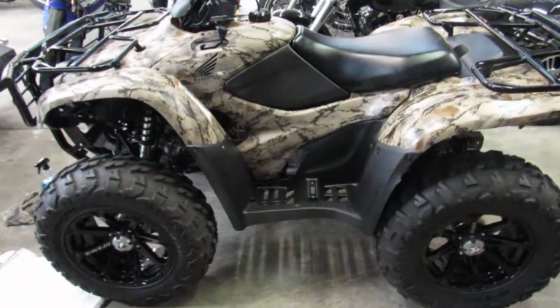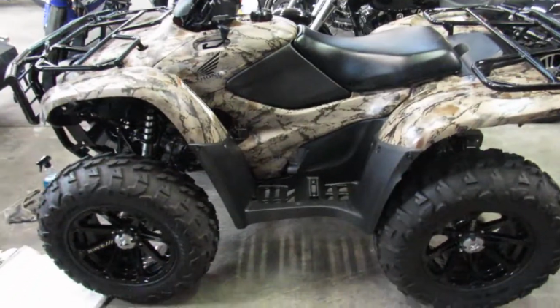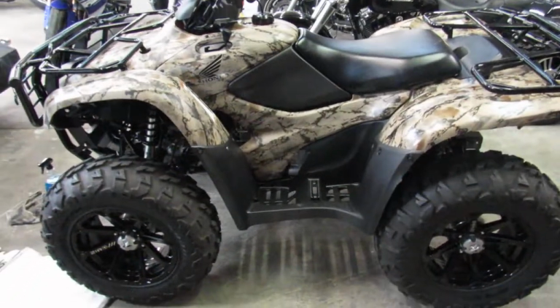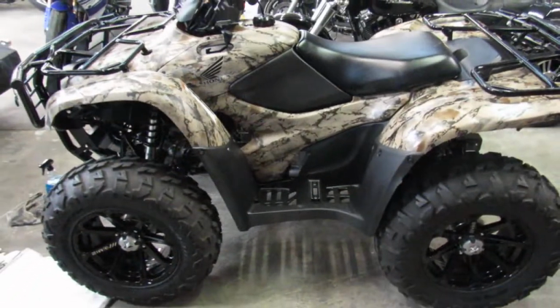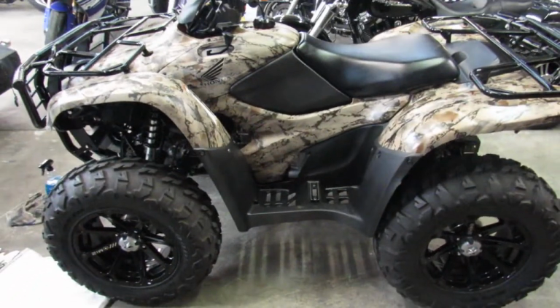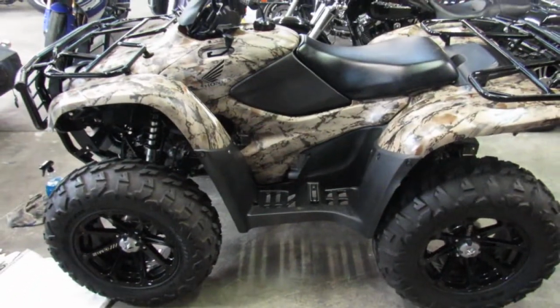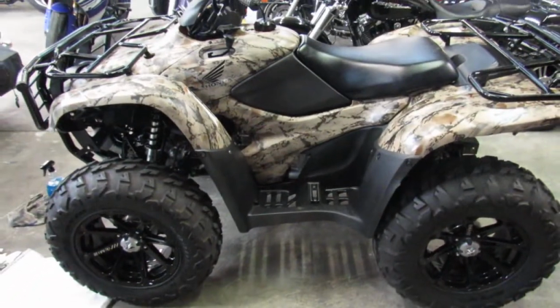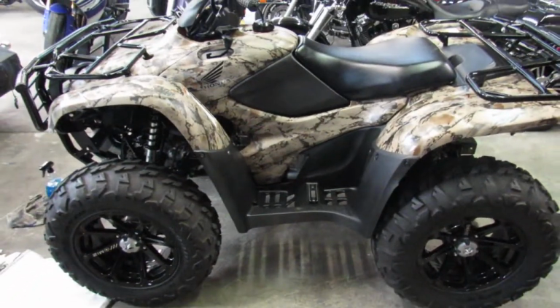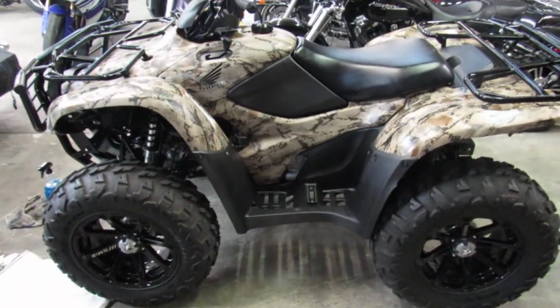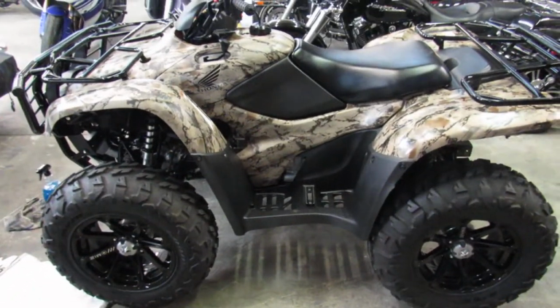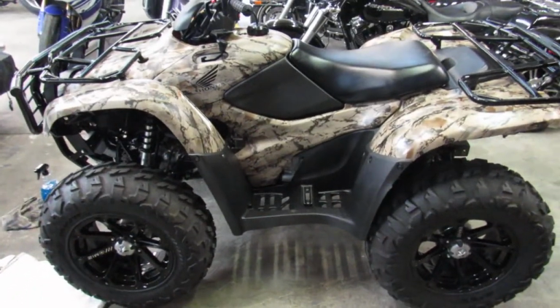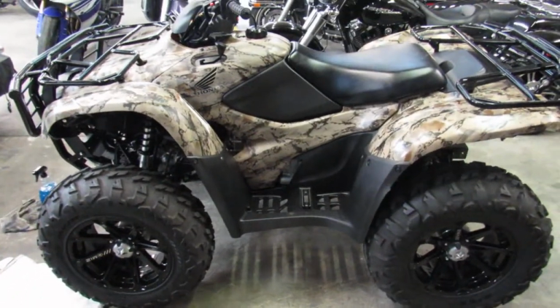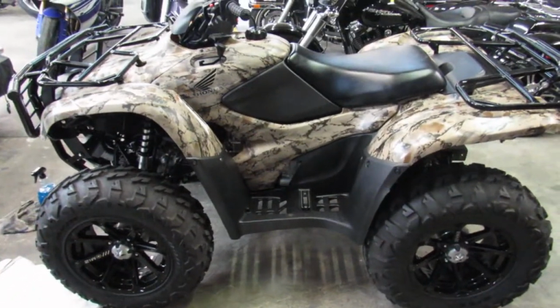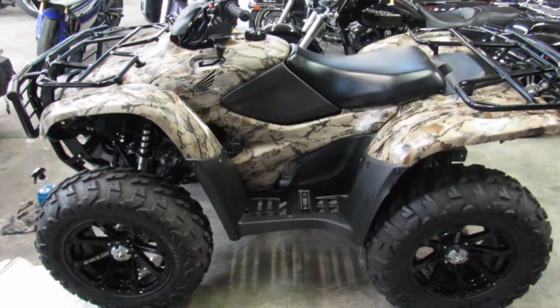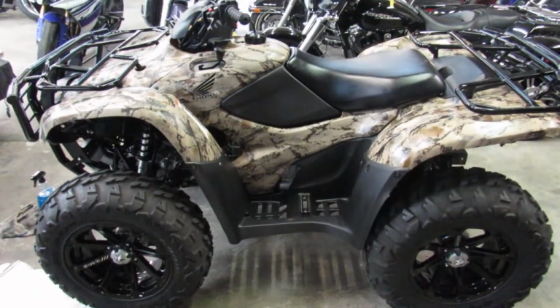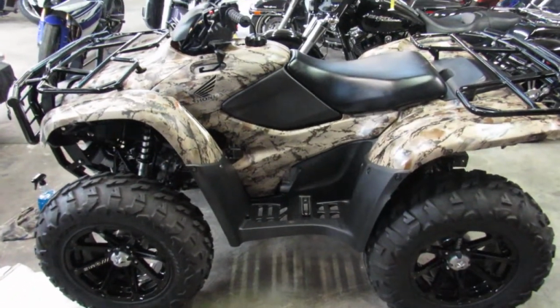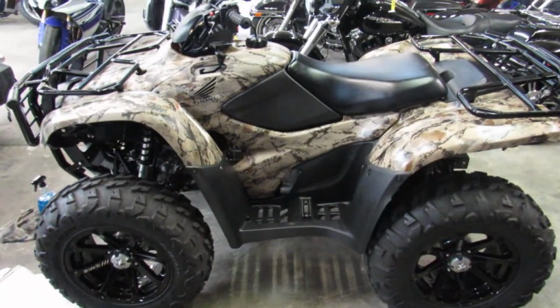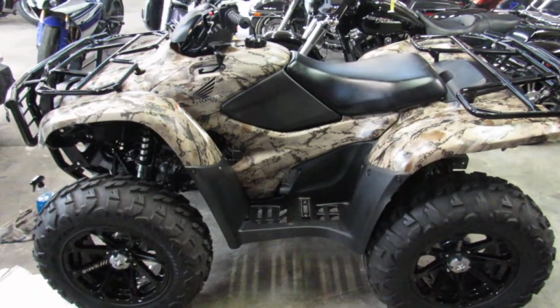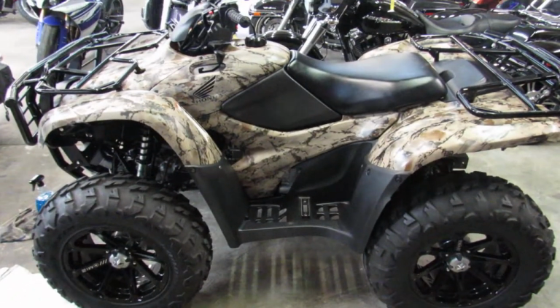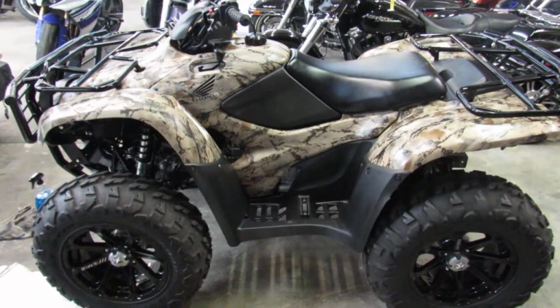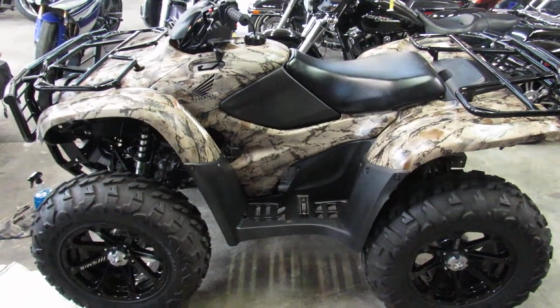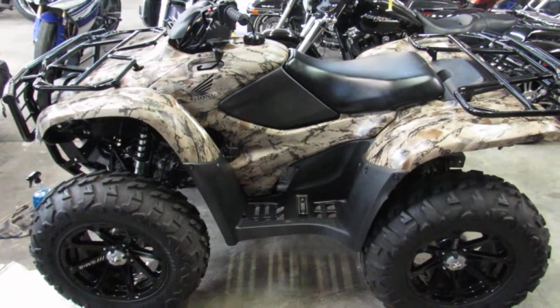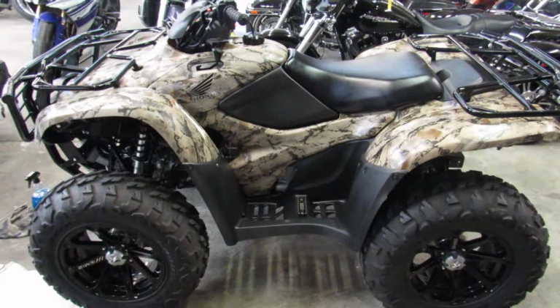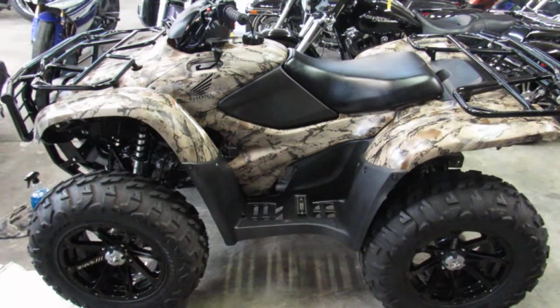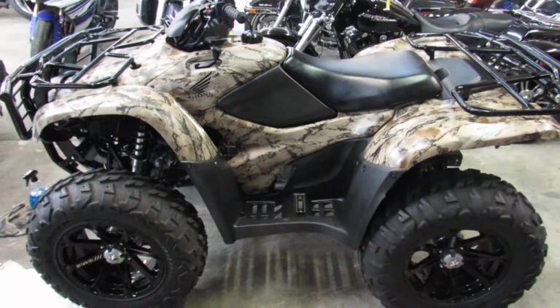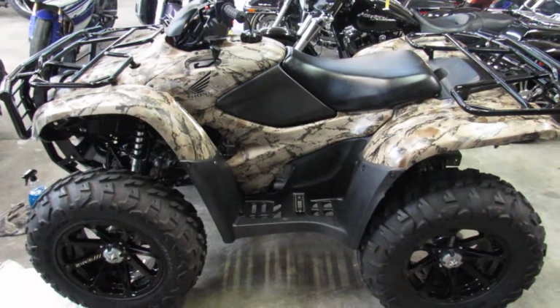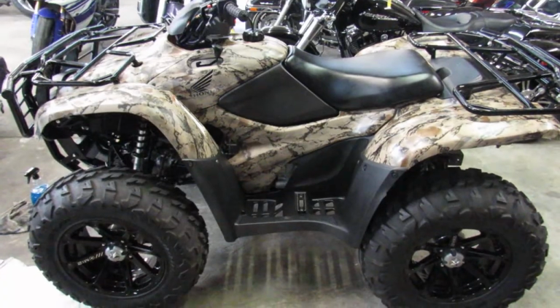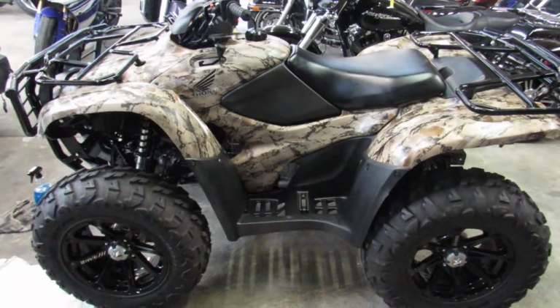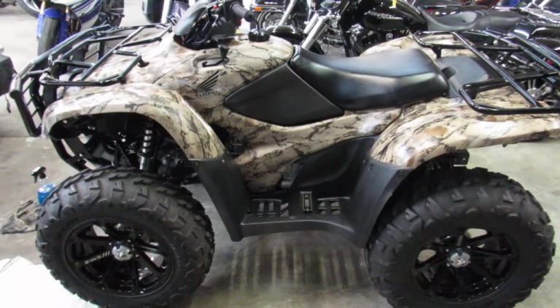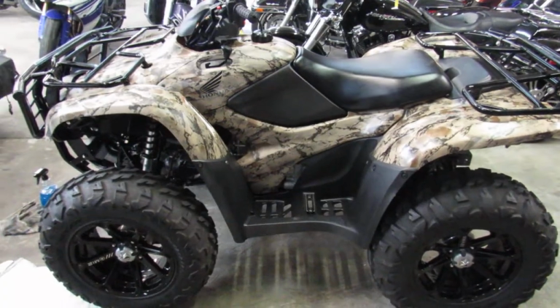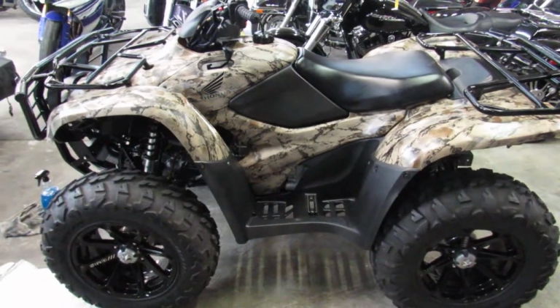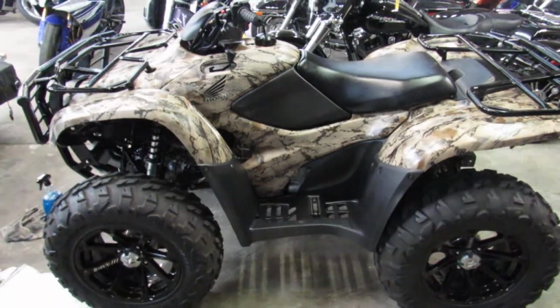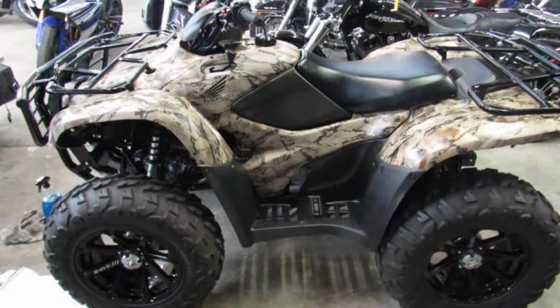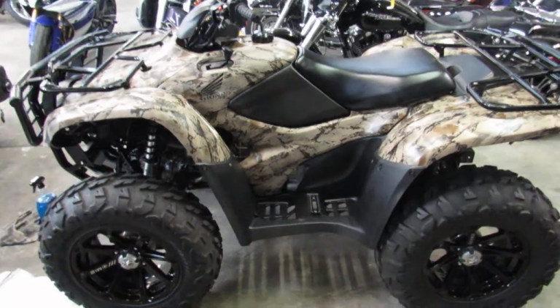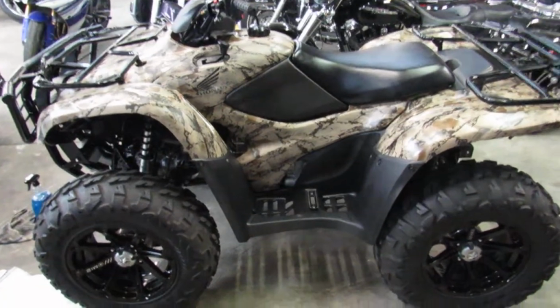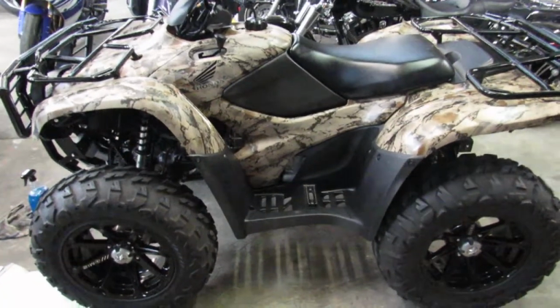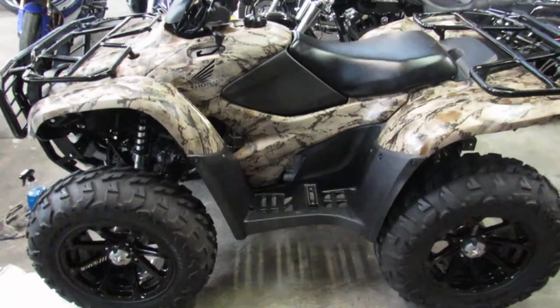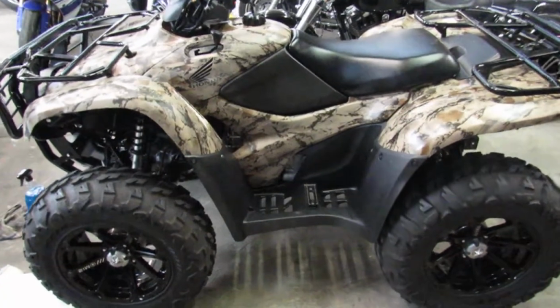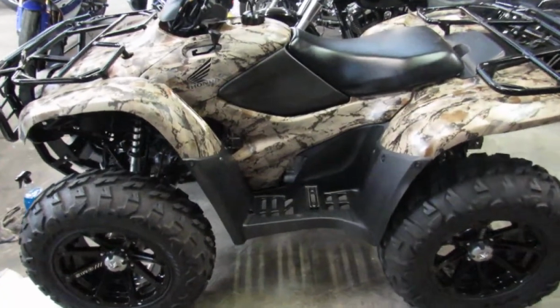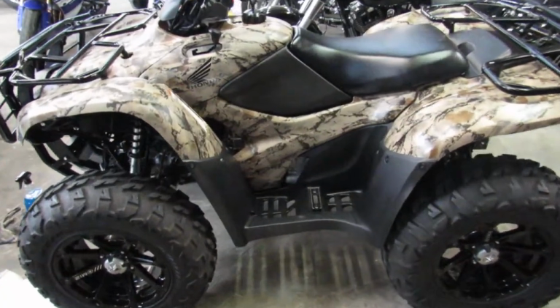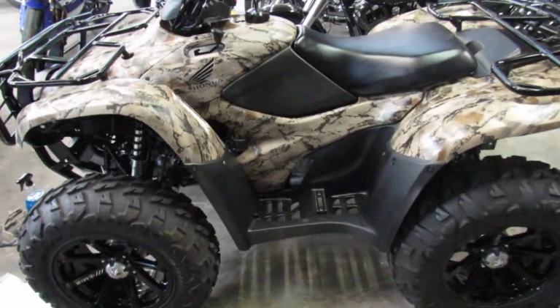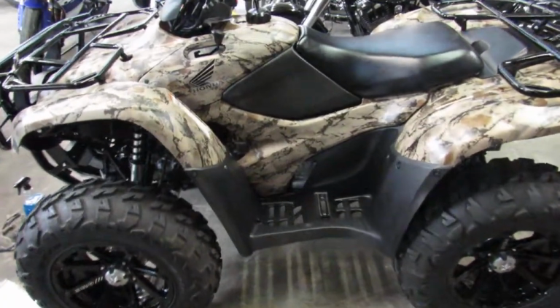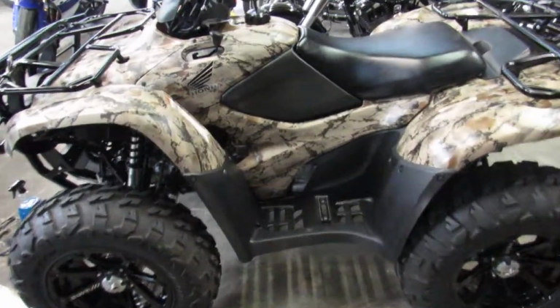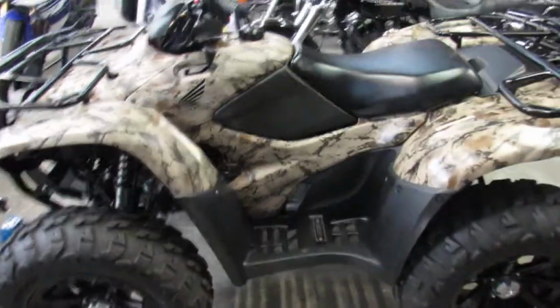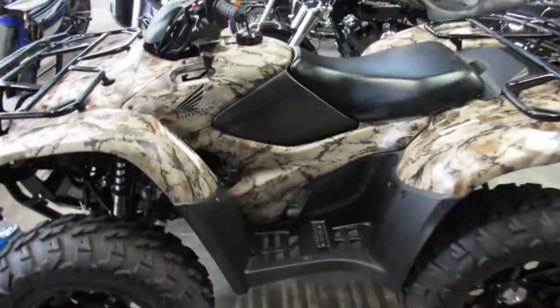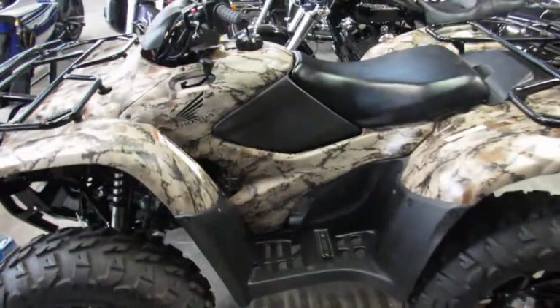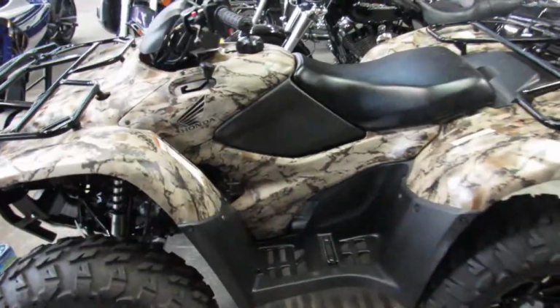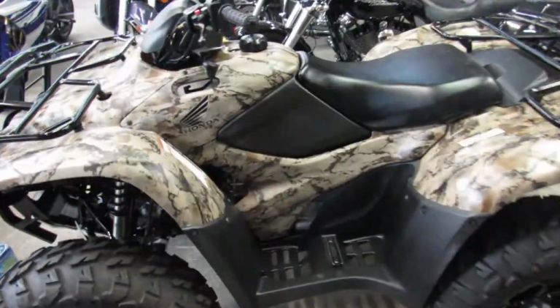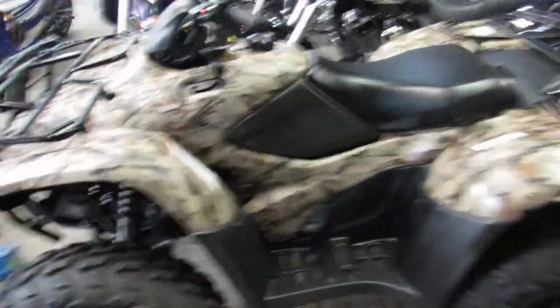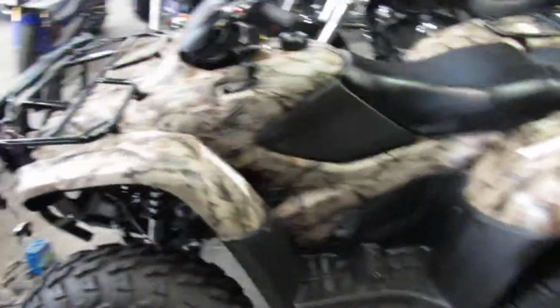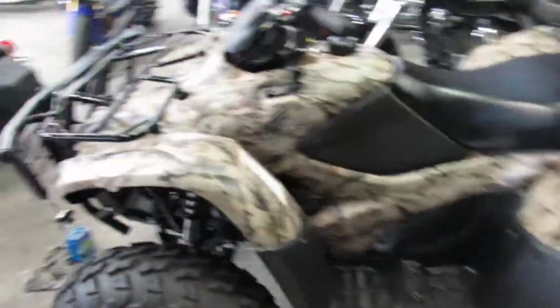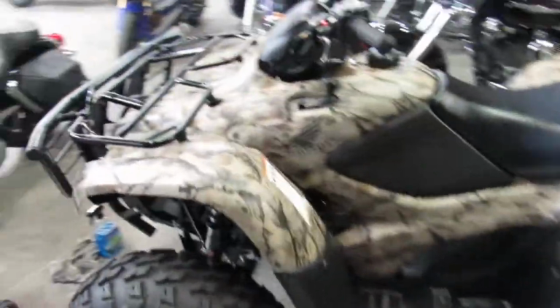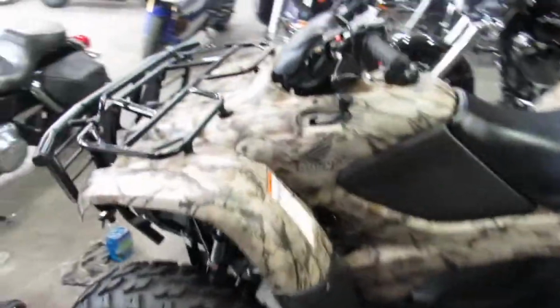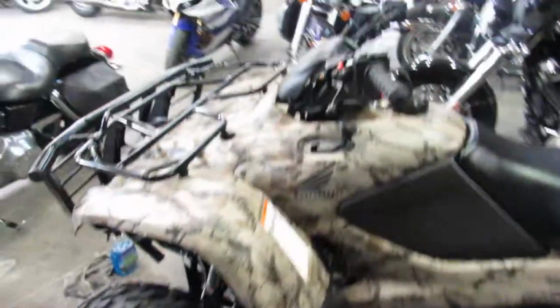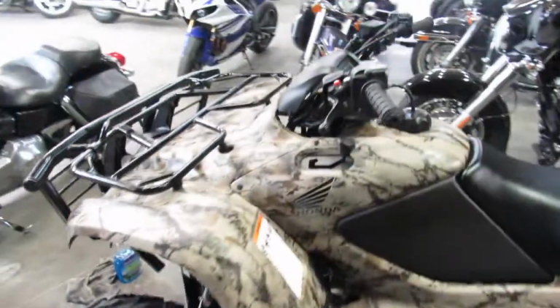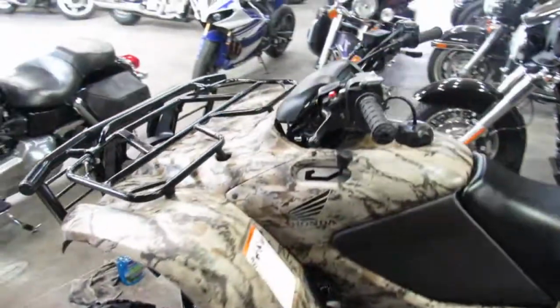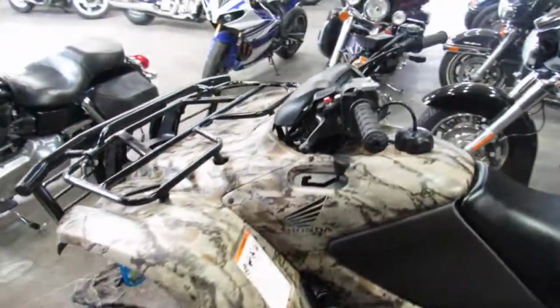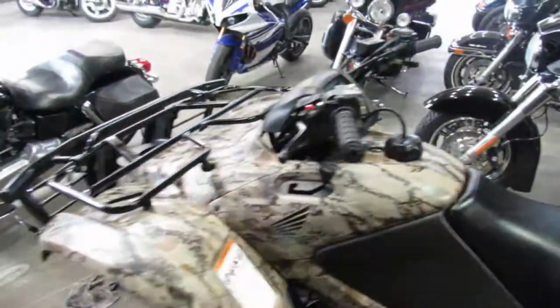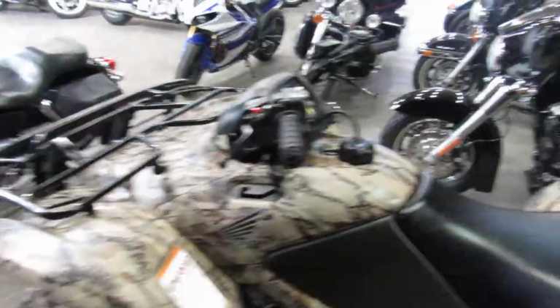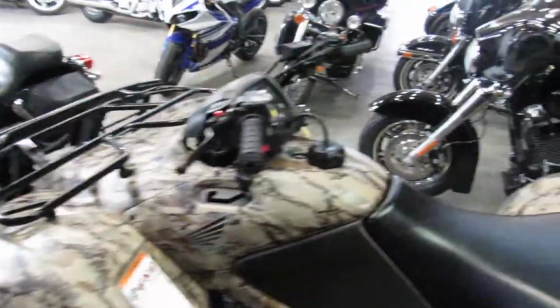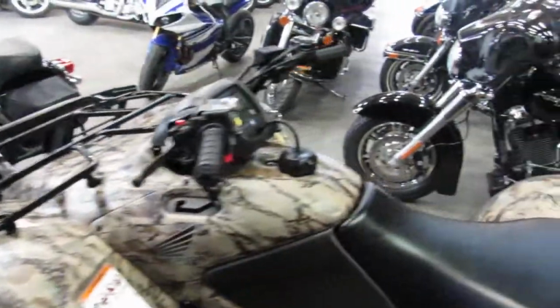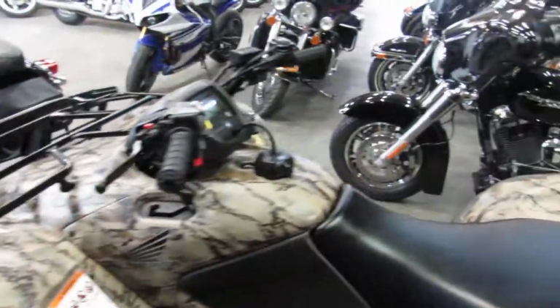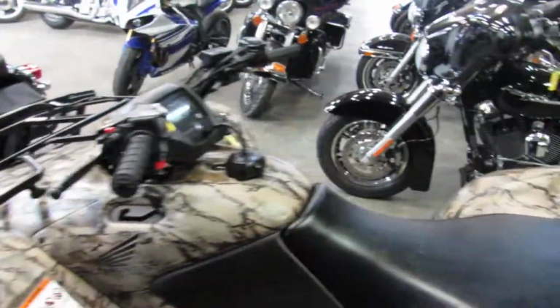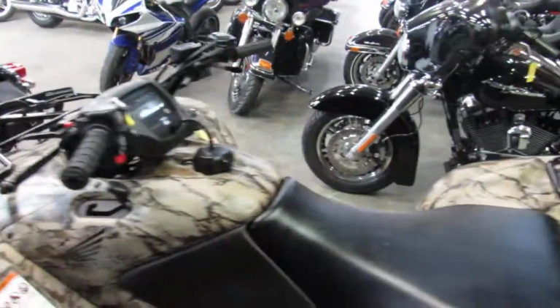The FPA model is the top of the line — it has the automatic or electric shift and it's got the power steering.